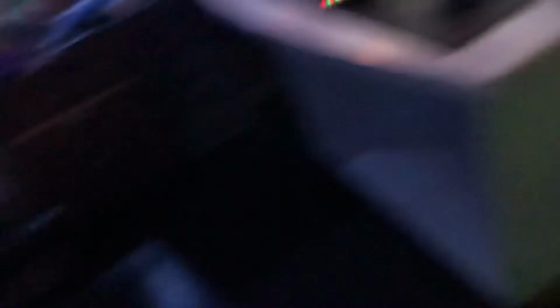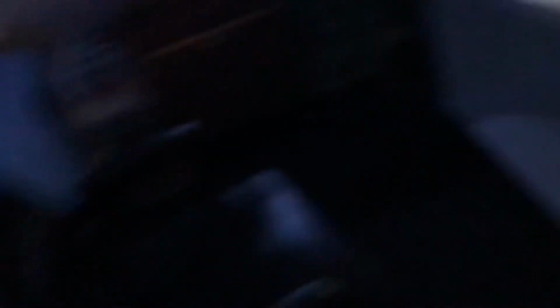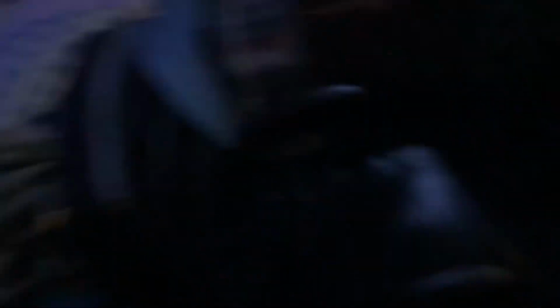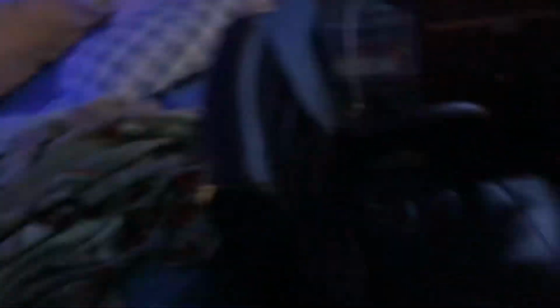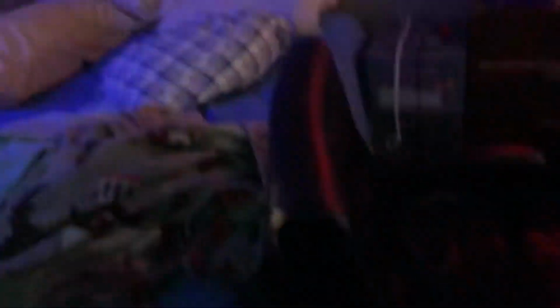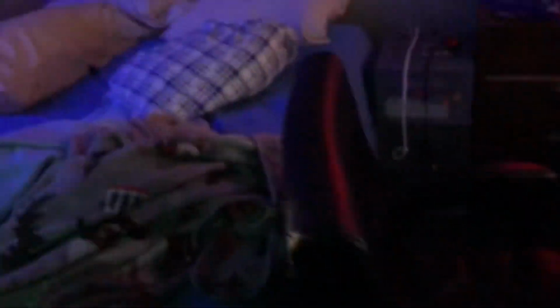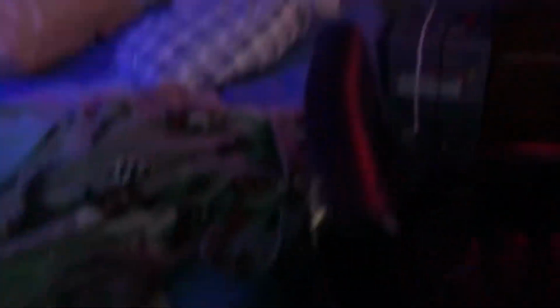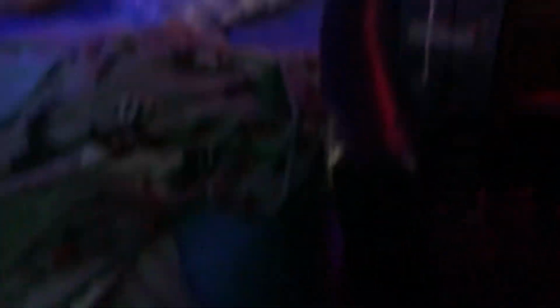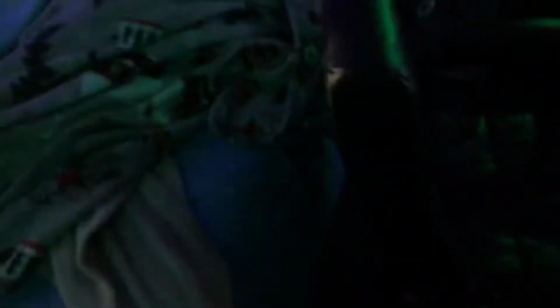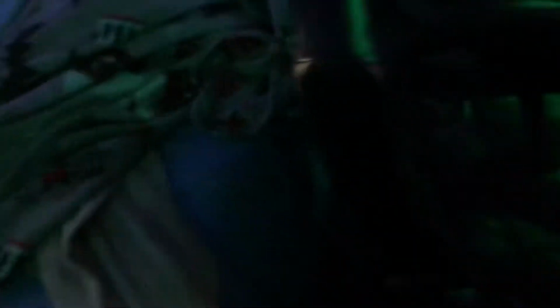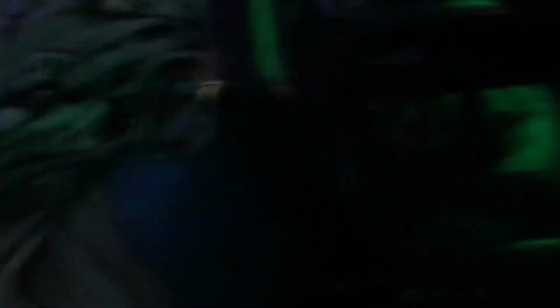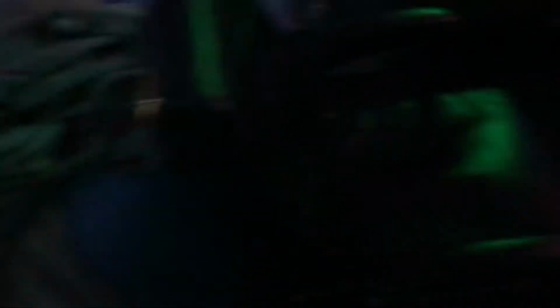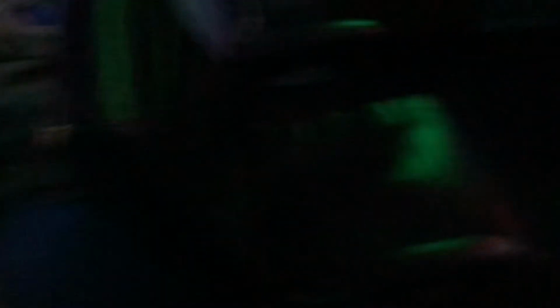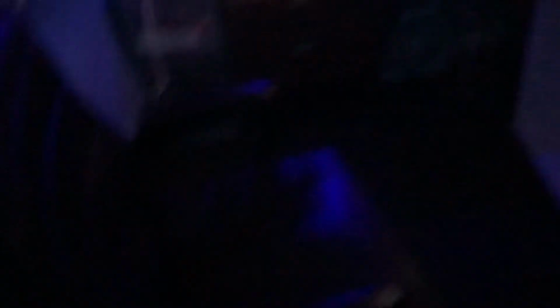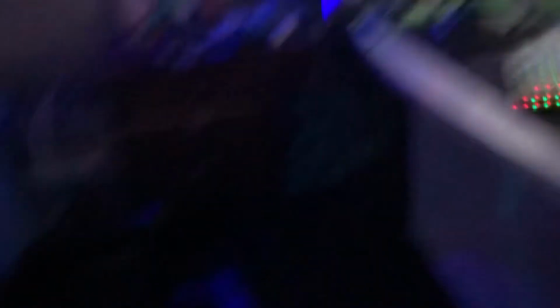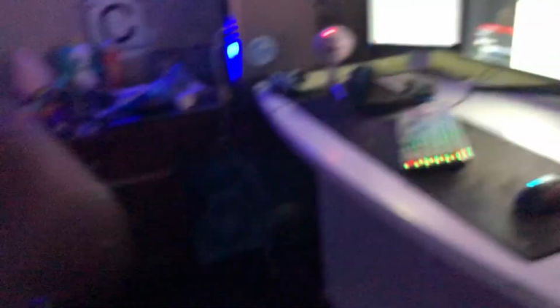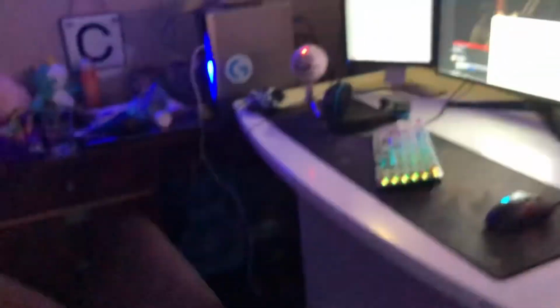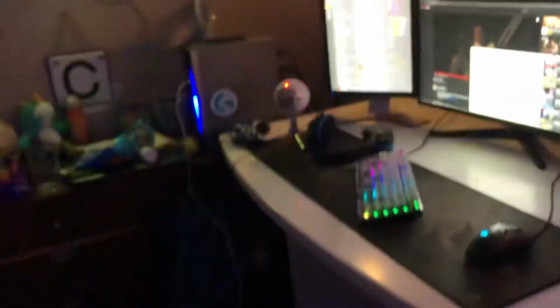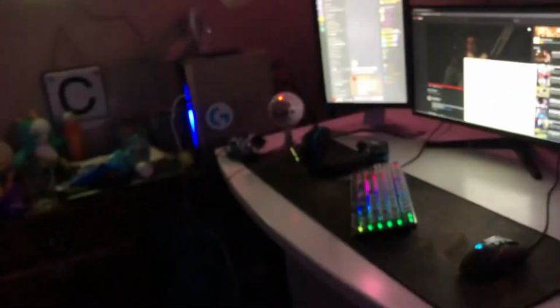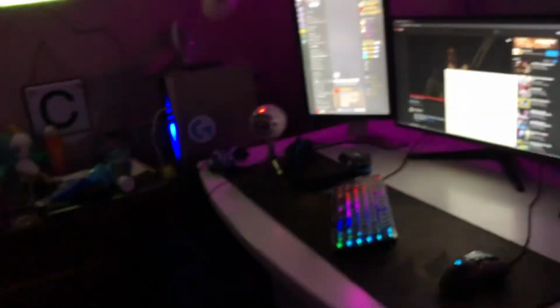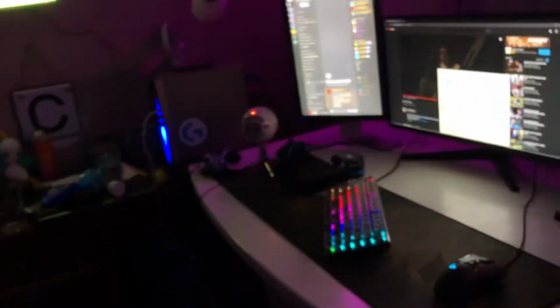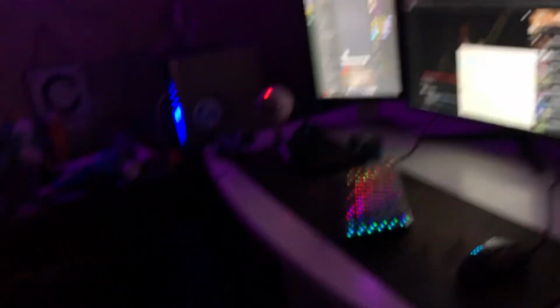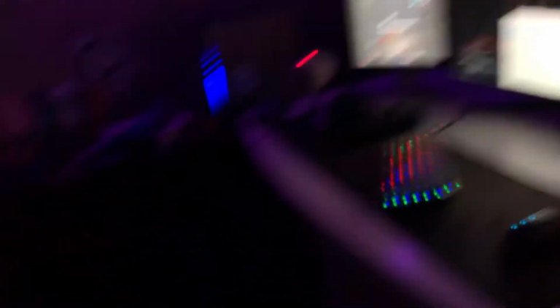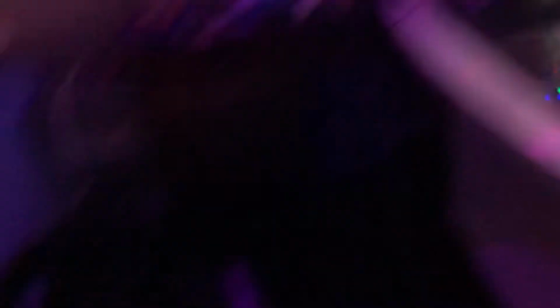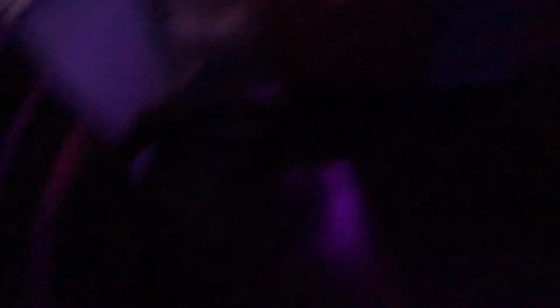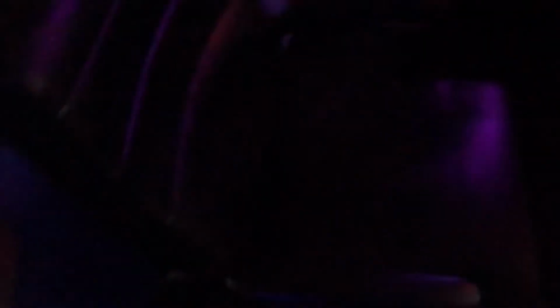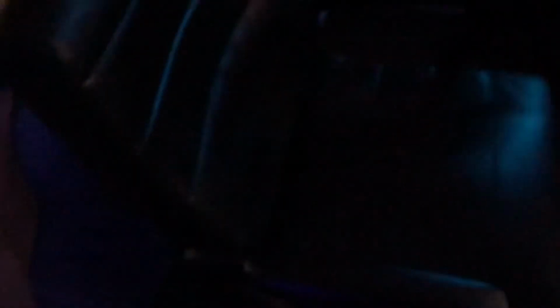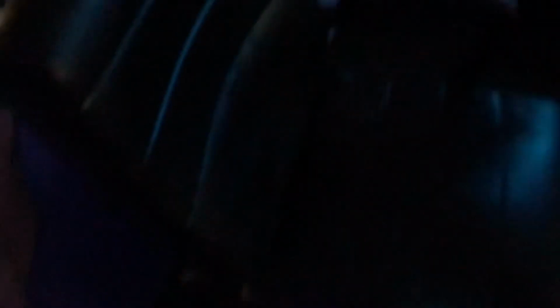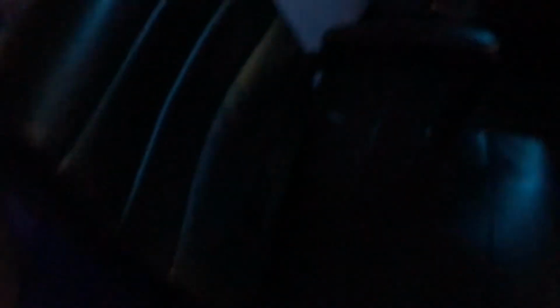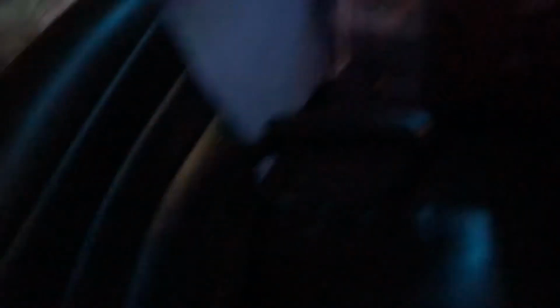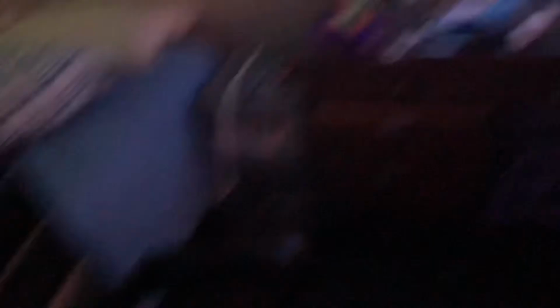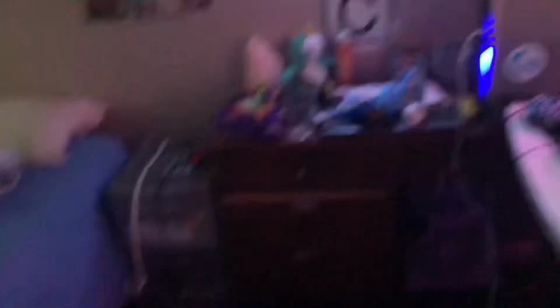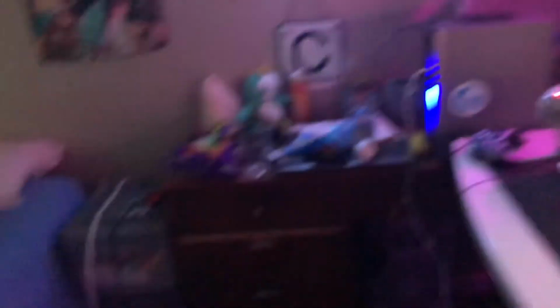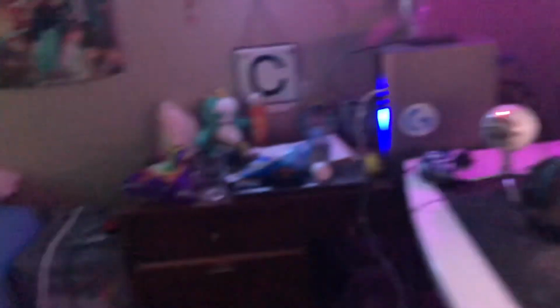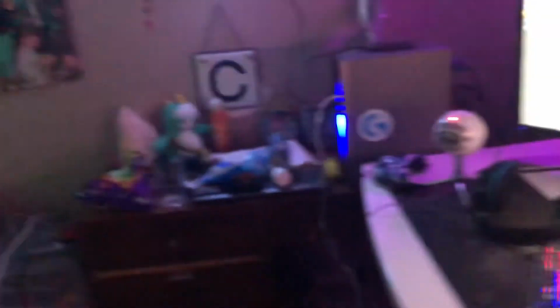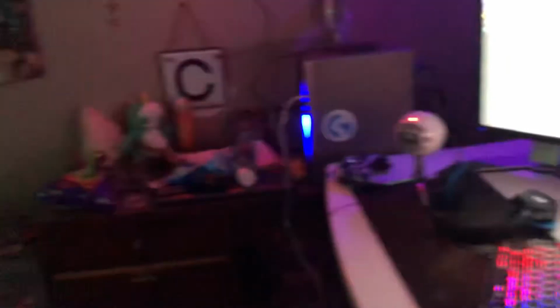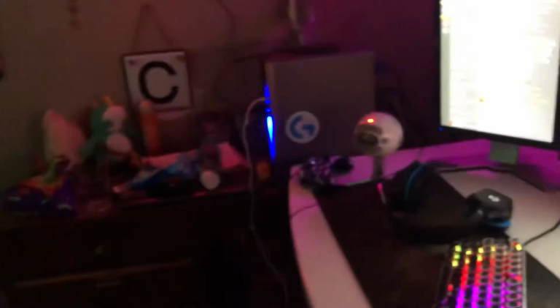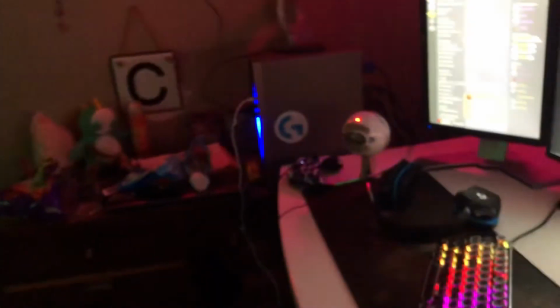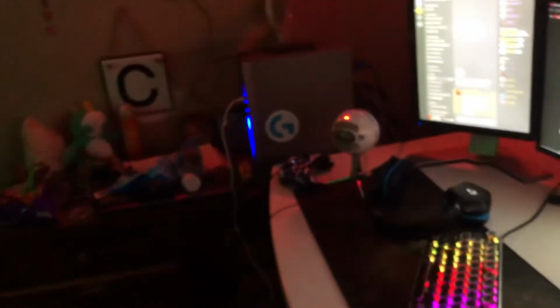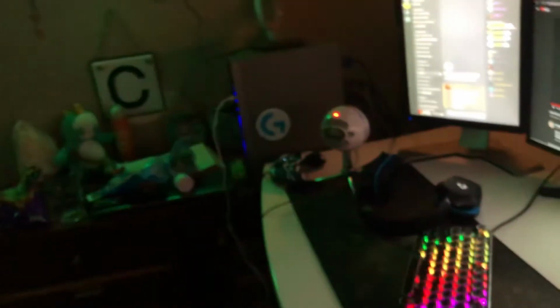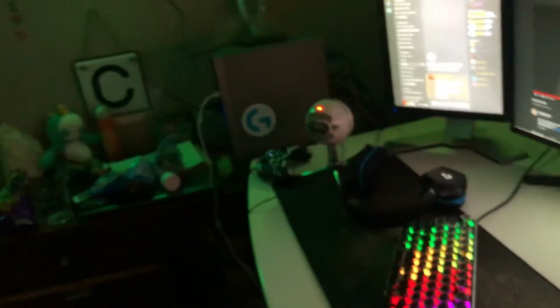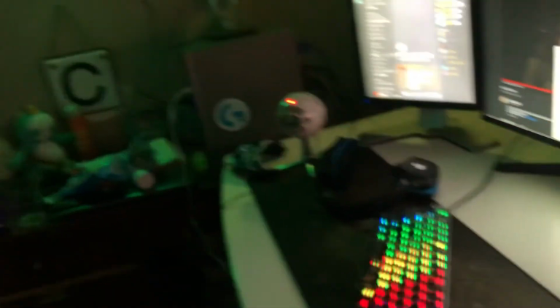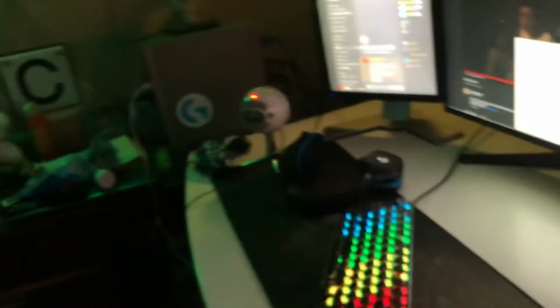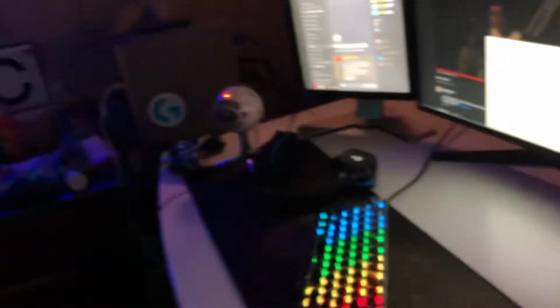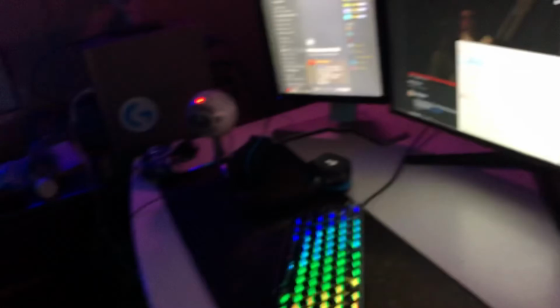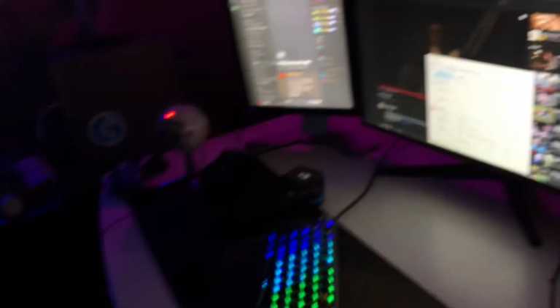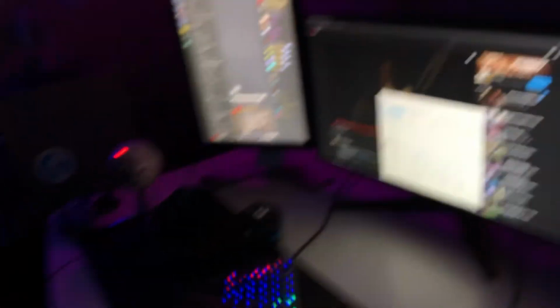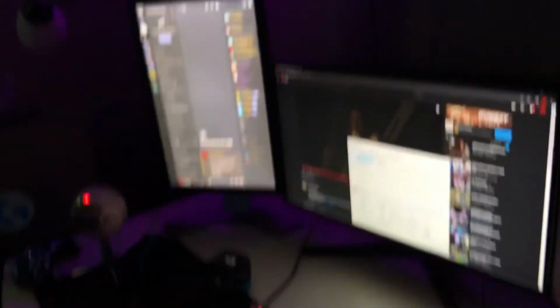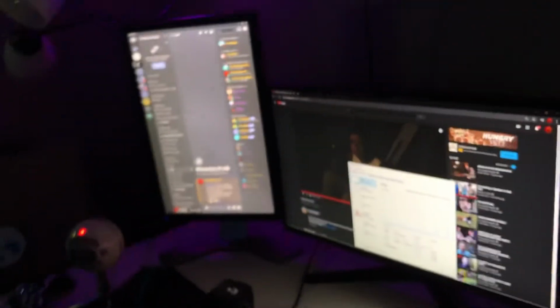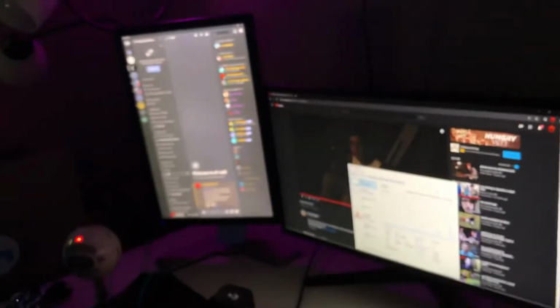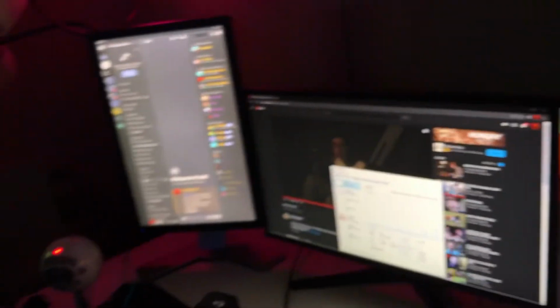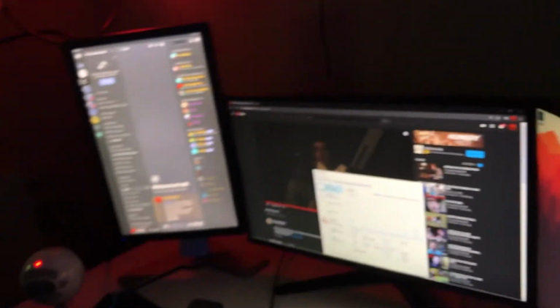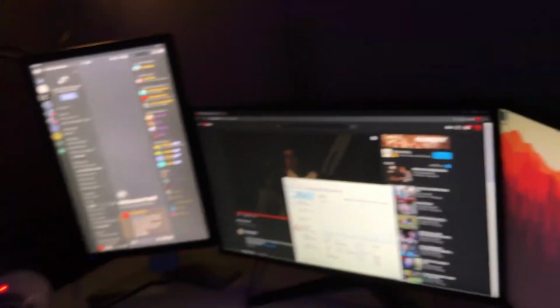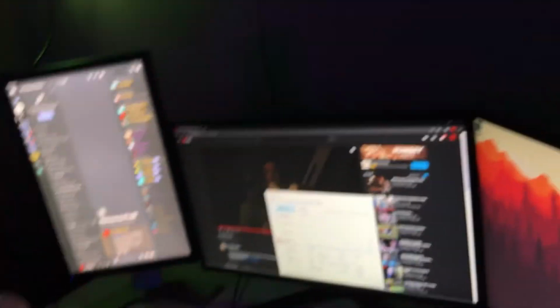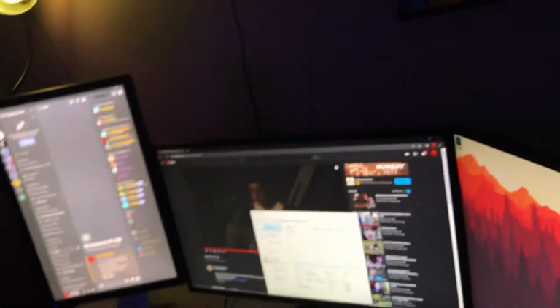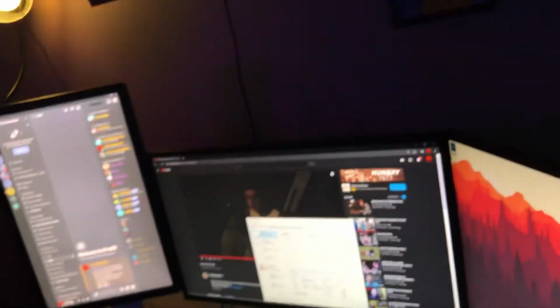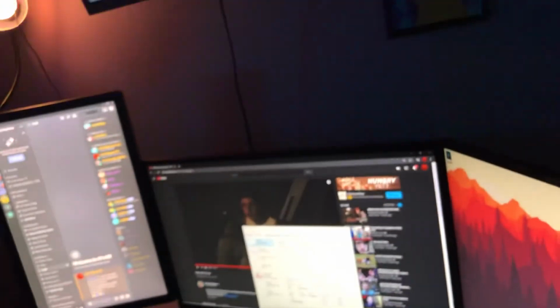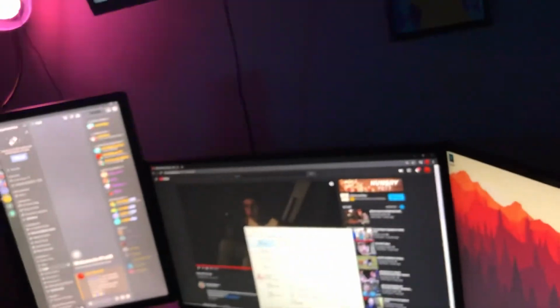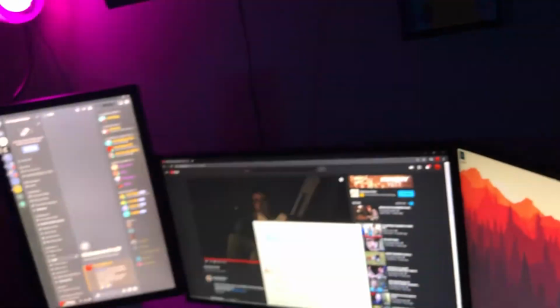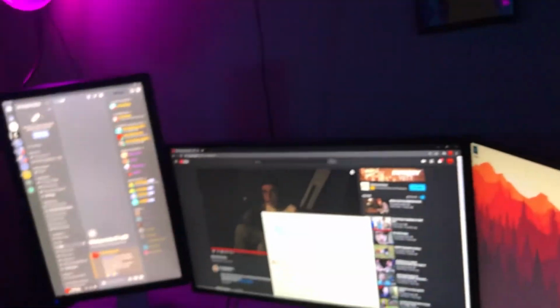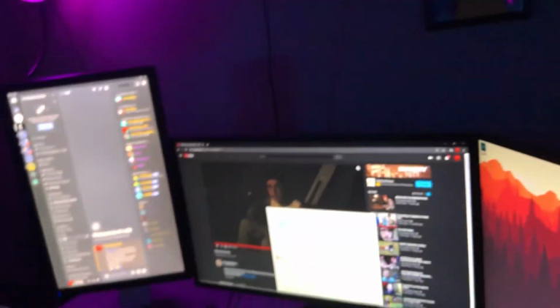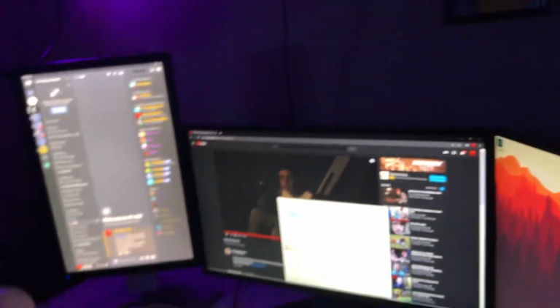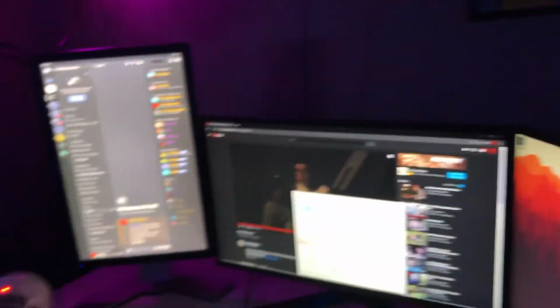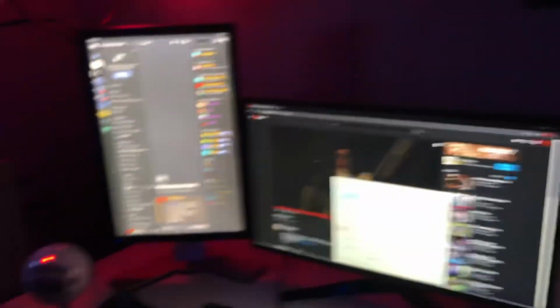That's it for my setup tour. I hope y'all enjoyed the video. Talk to you later.